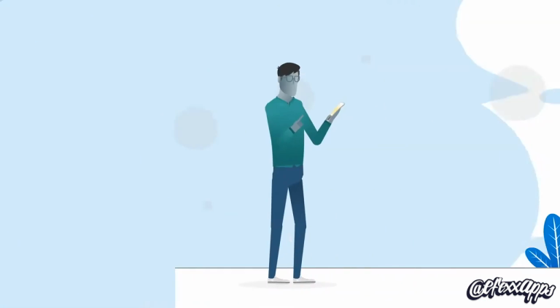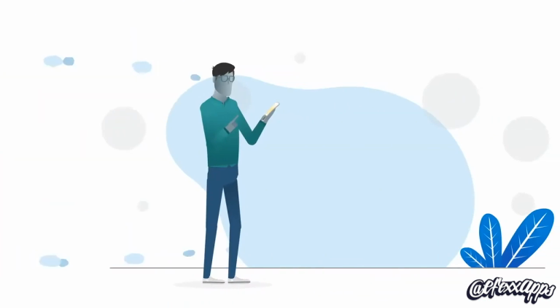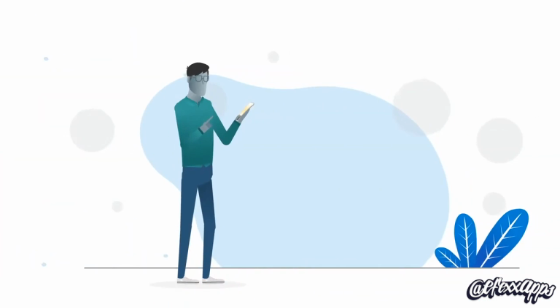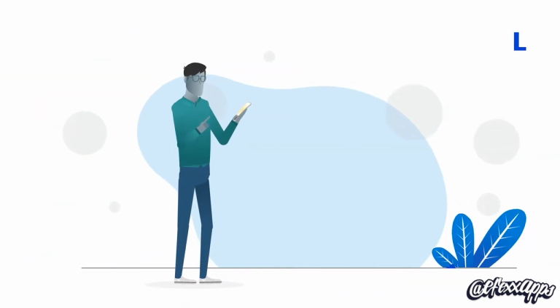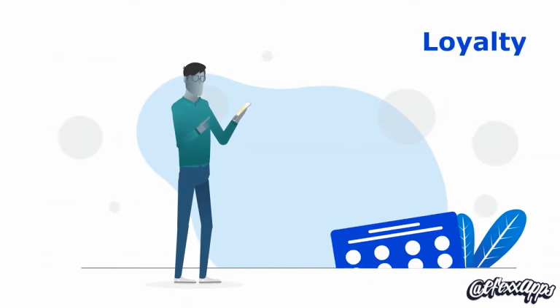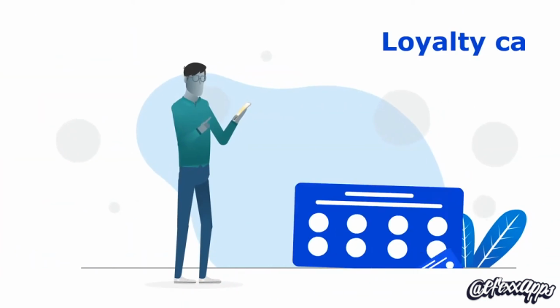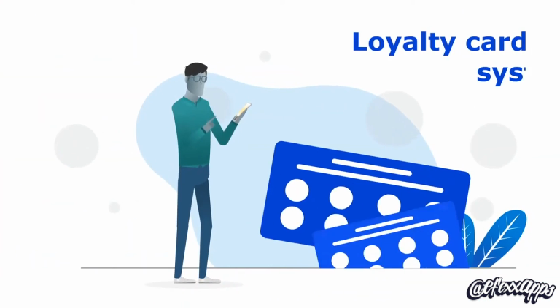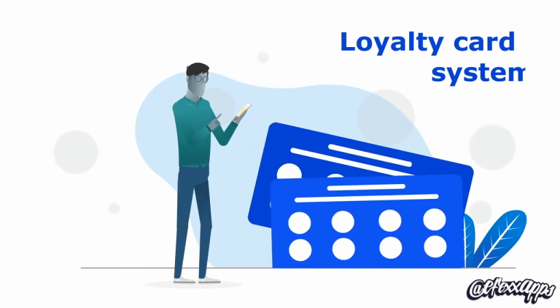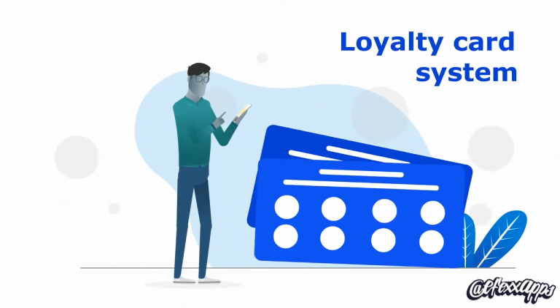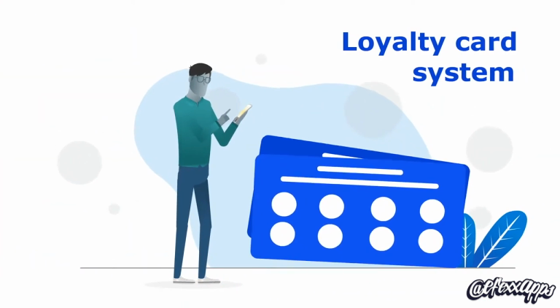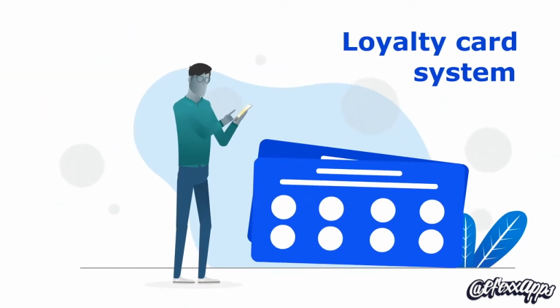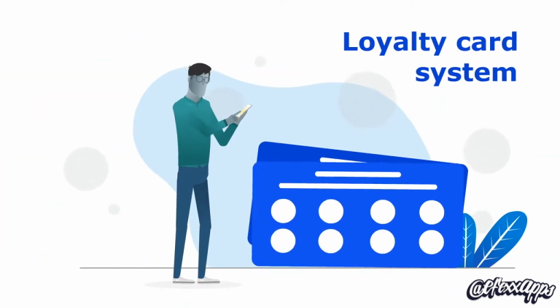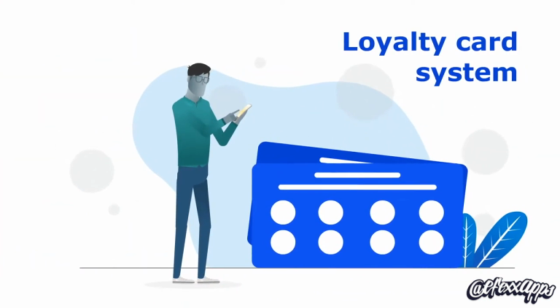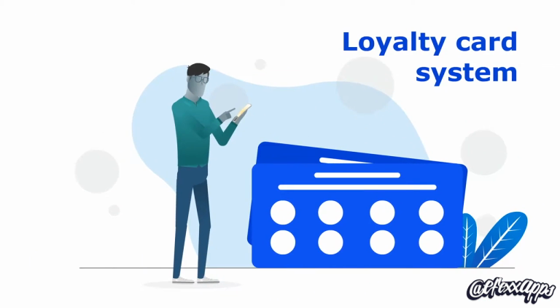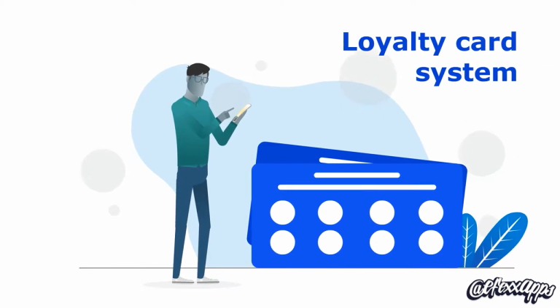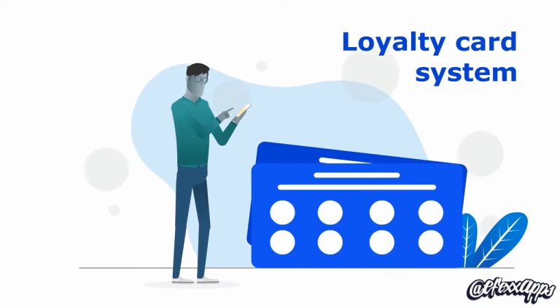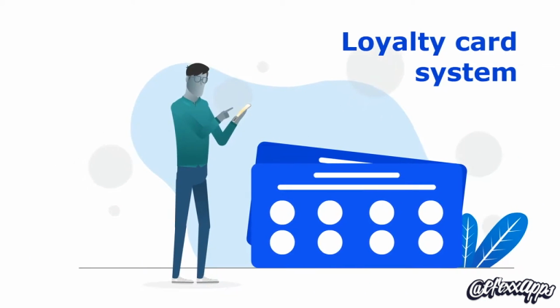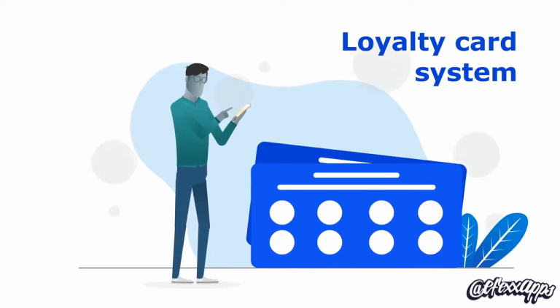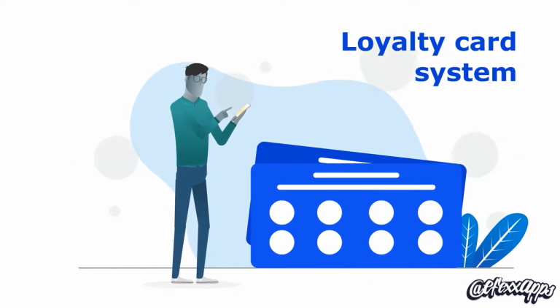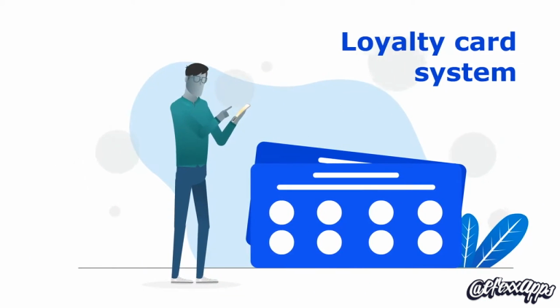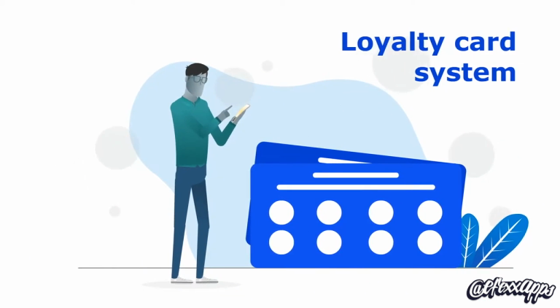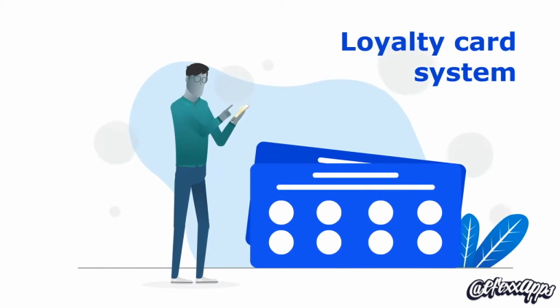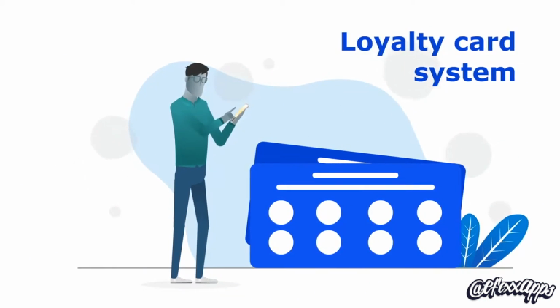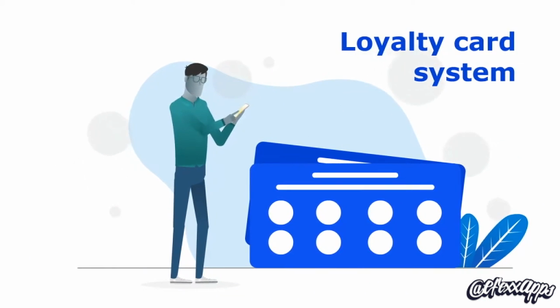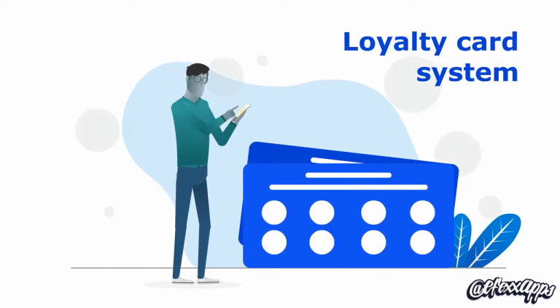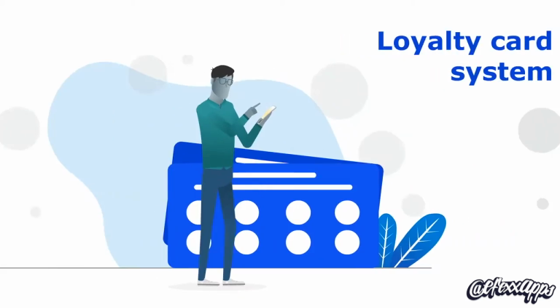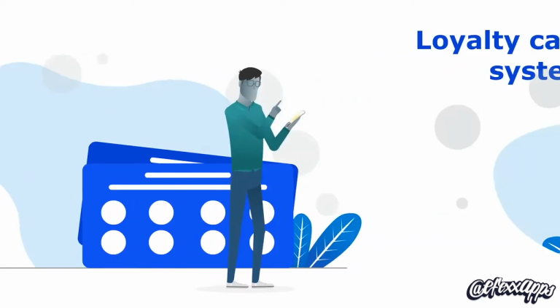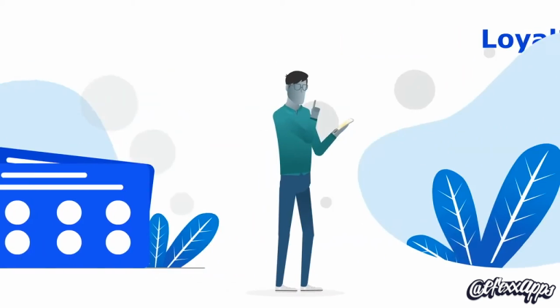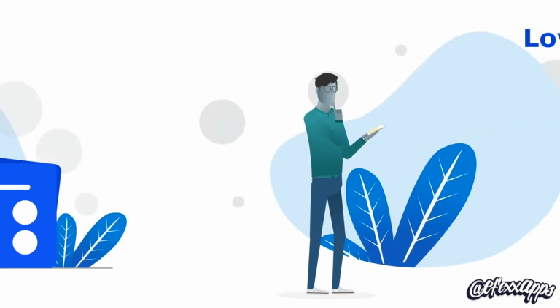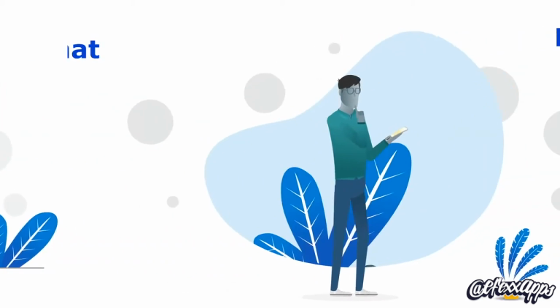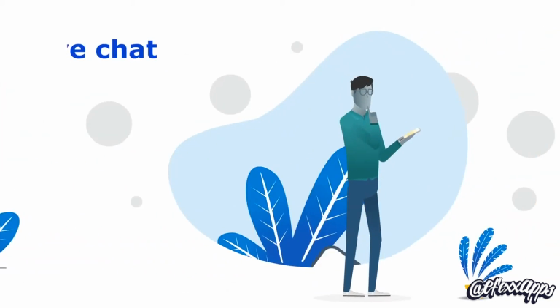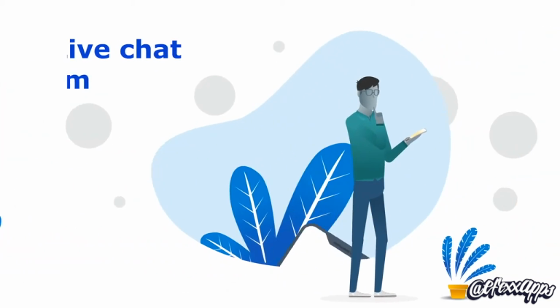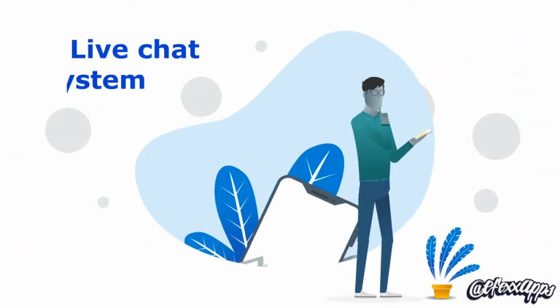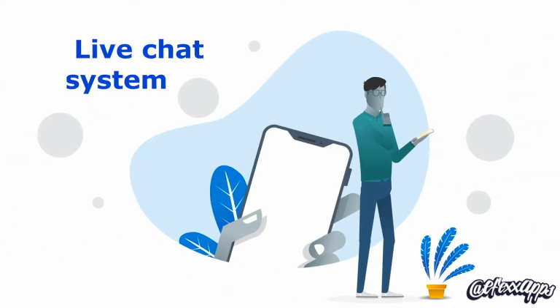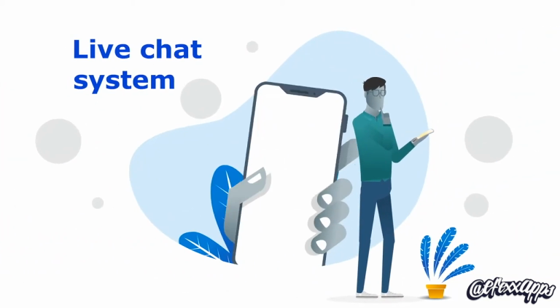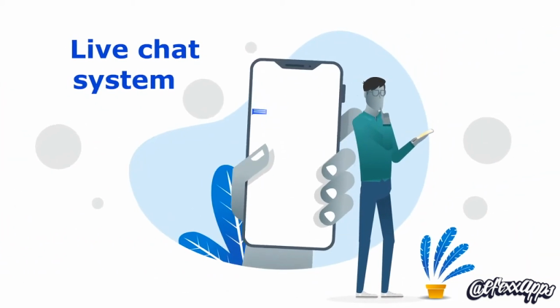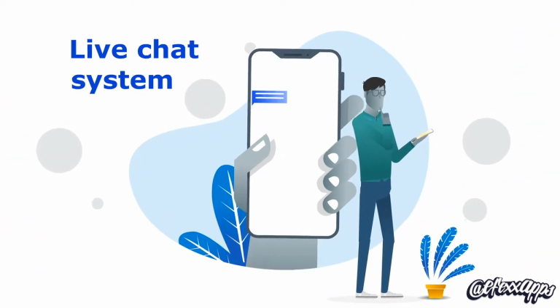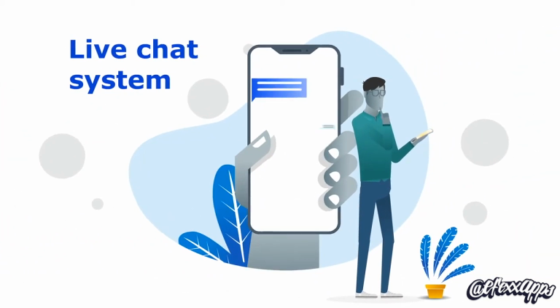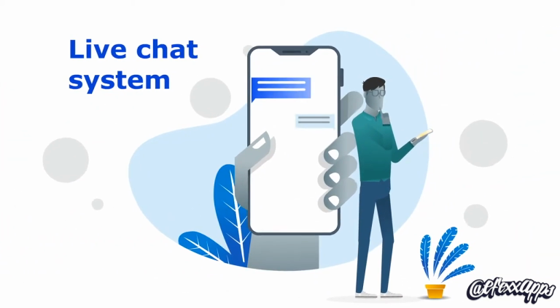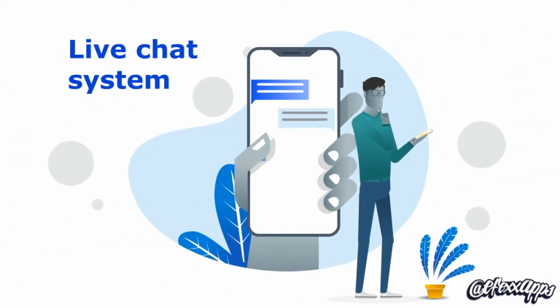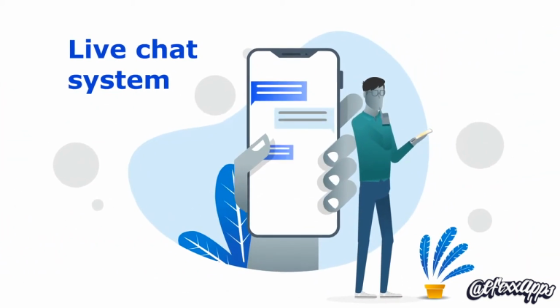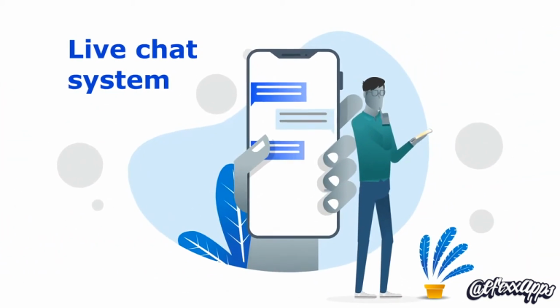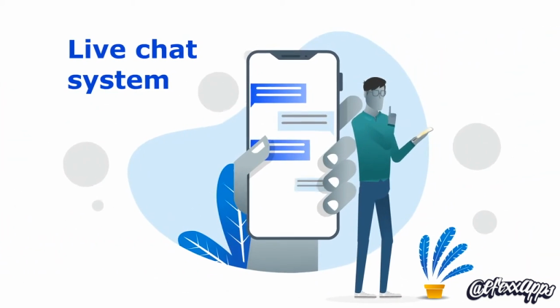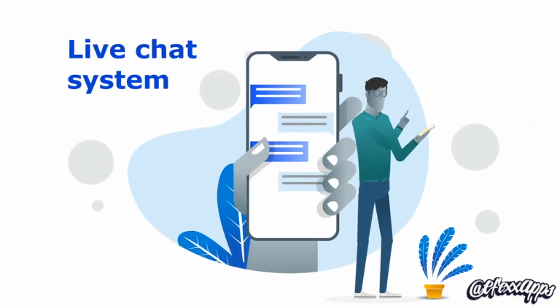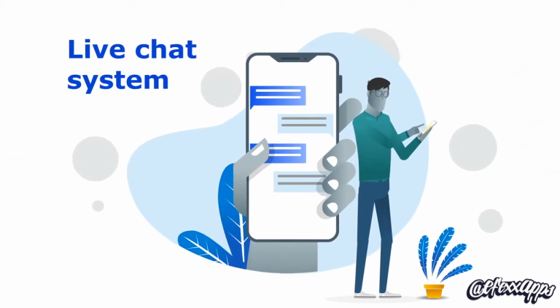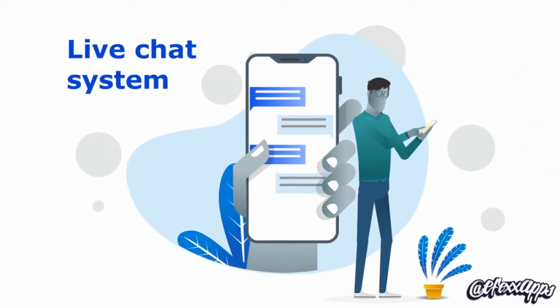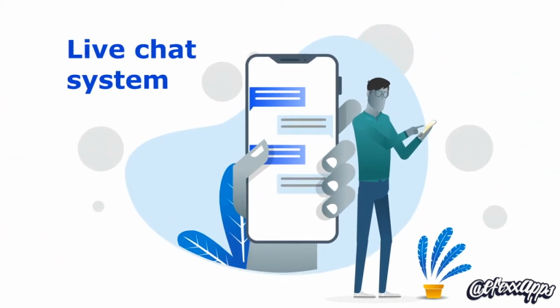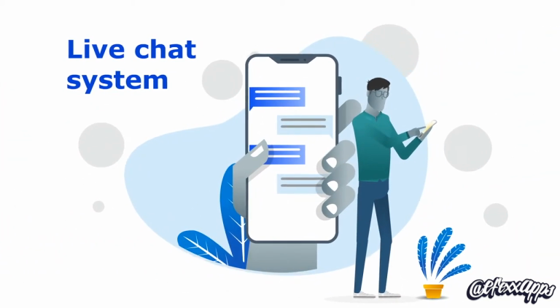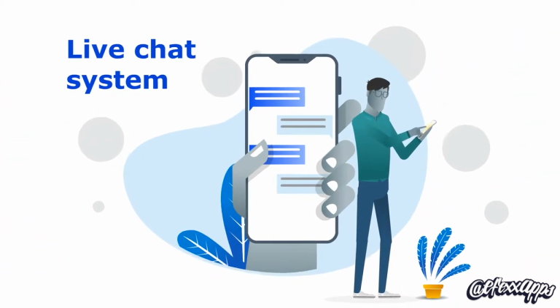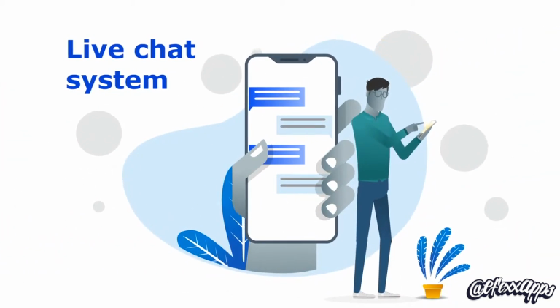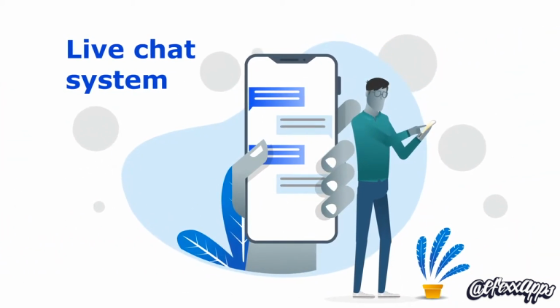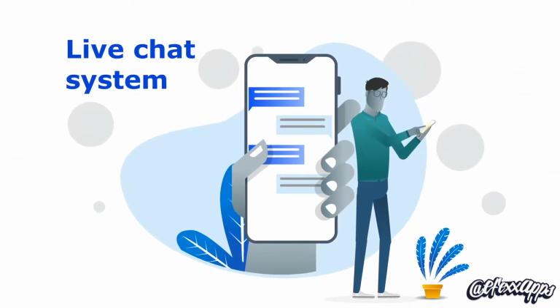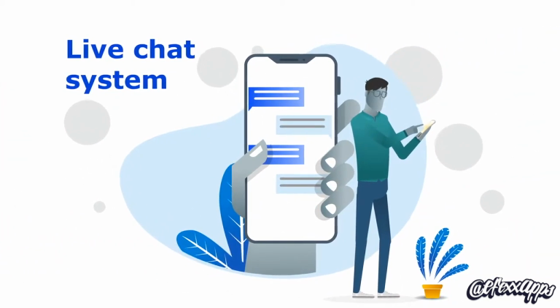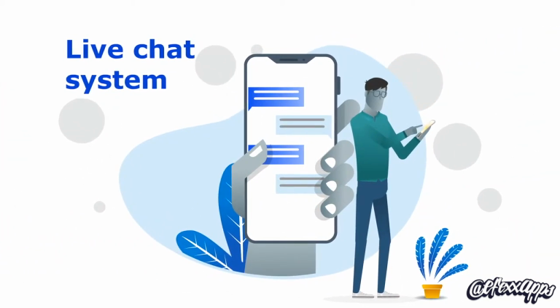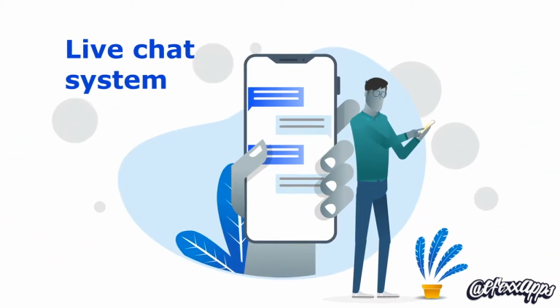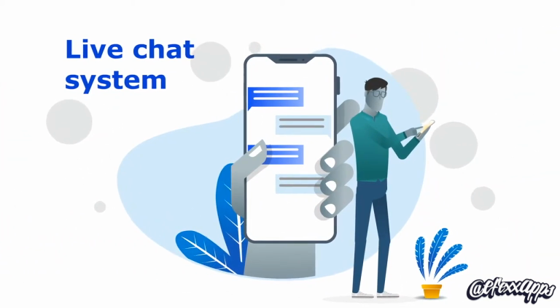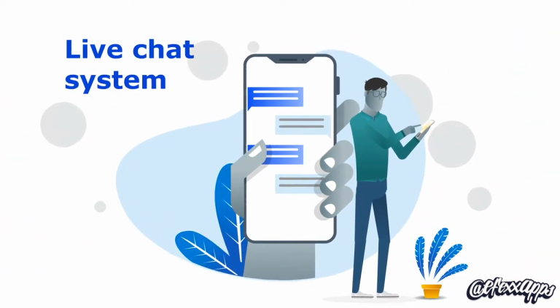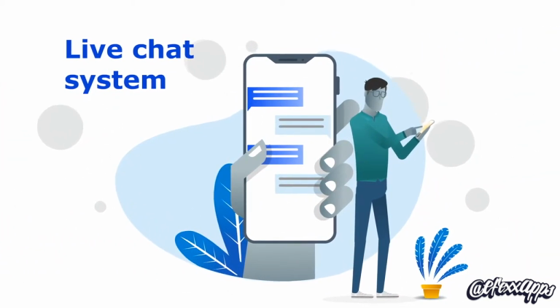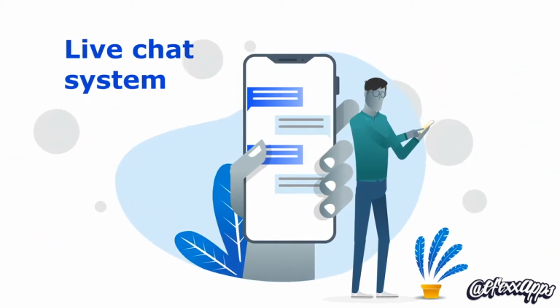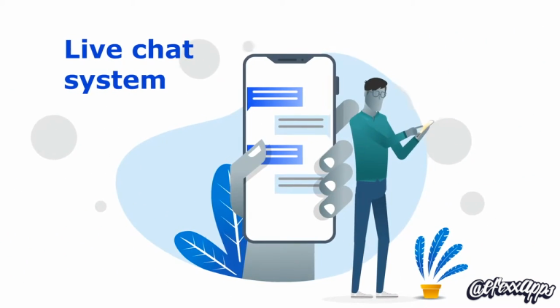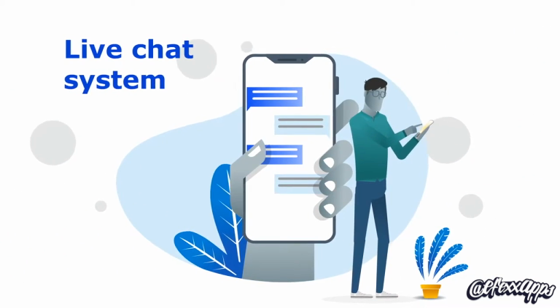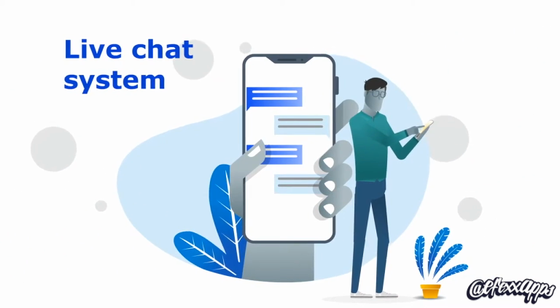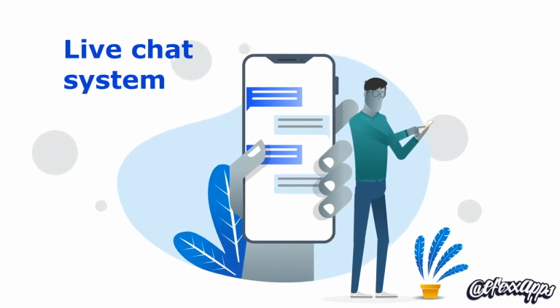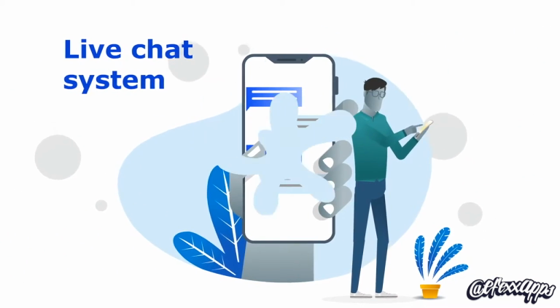Advanced features like a loyalty card system and a live chat system will directly increase customer loyalty and, consequently, revenue.